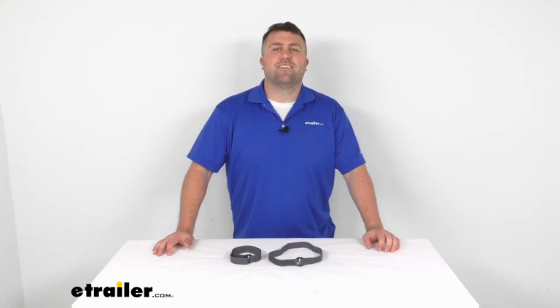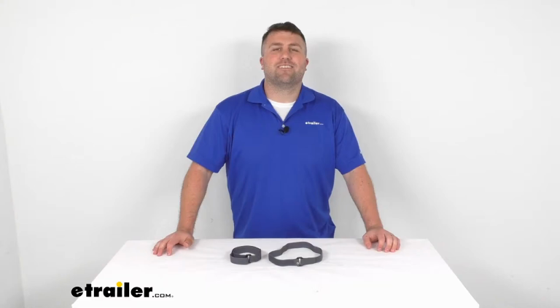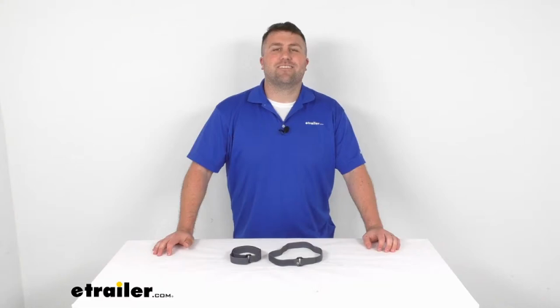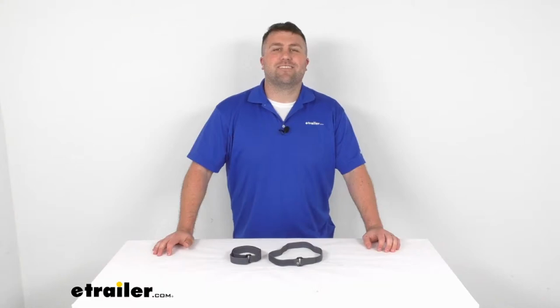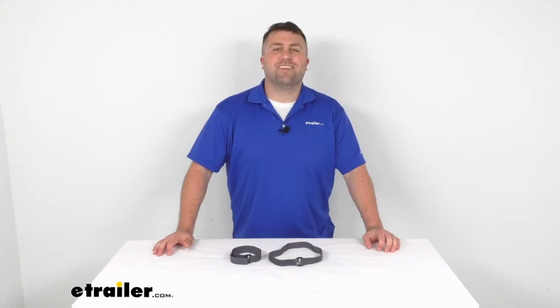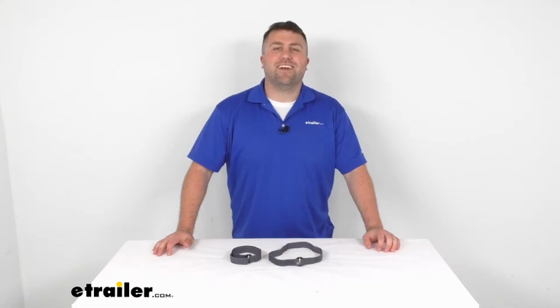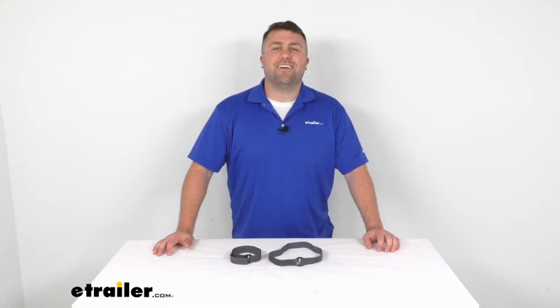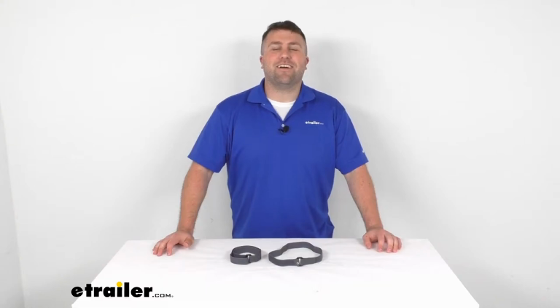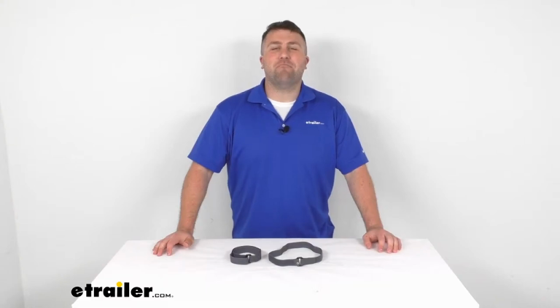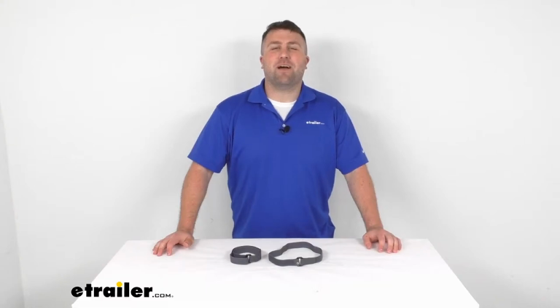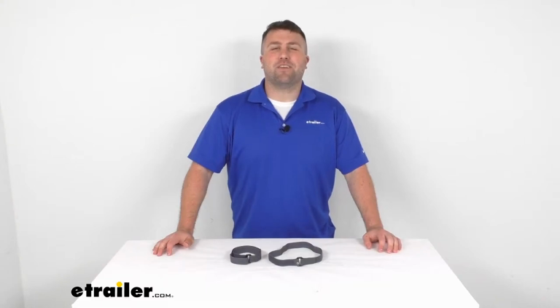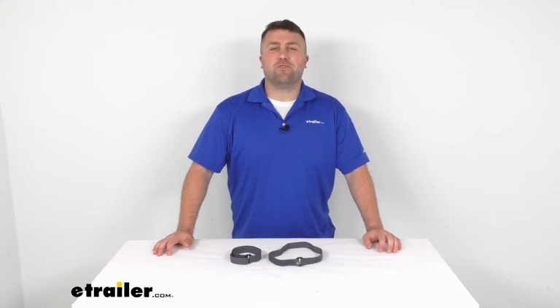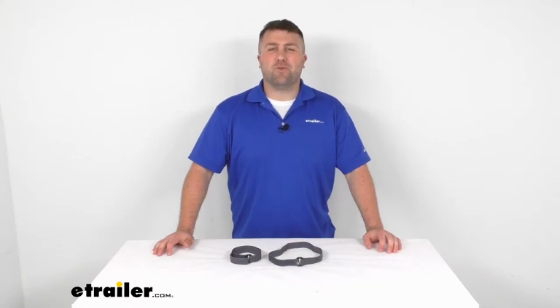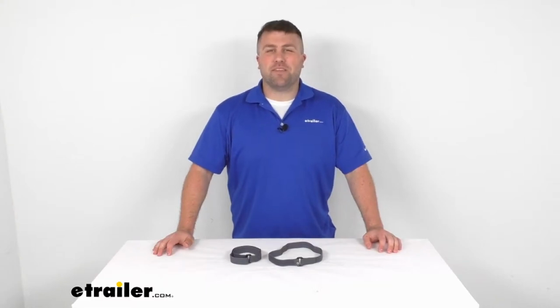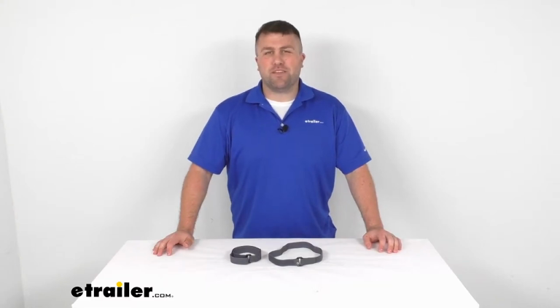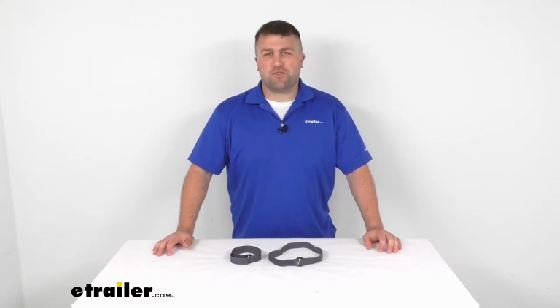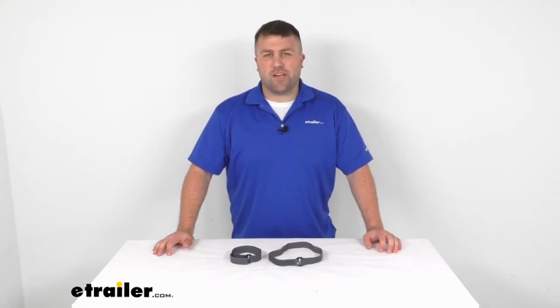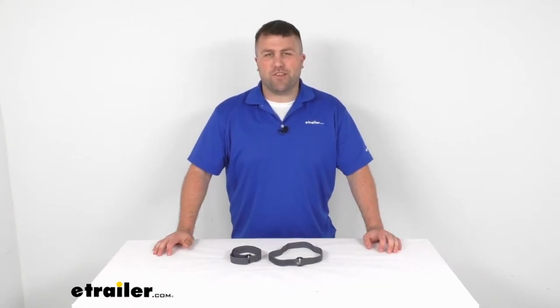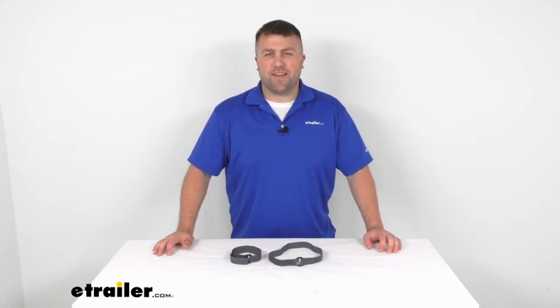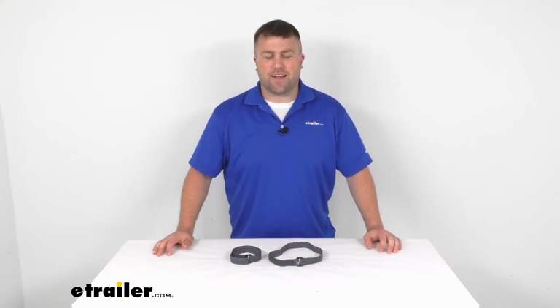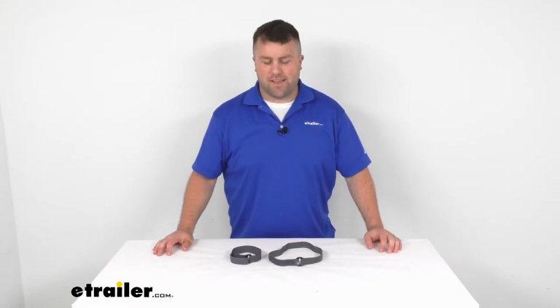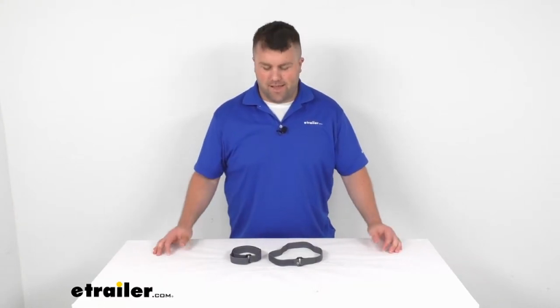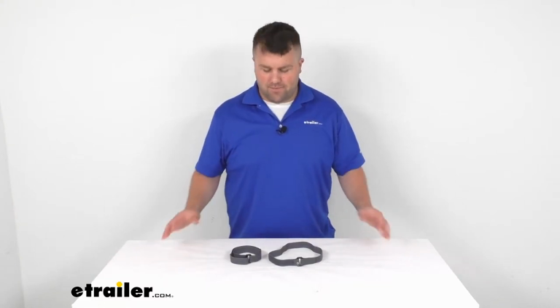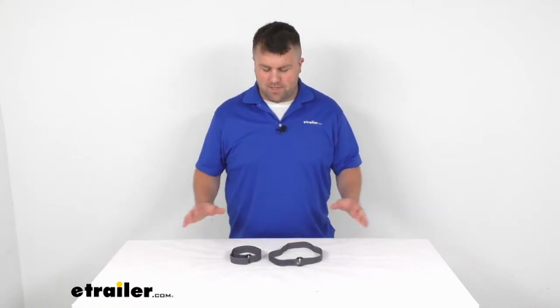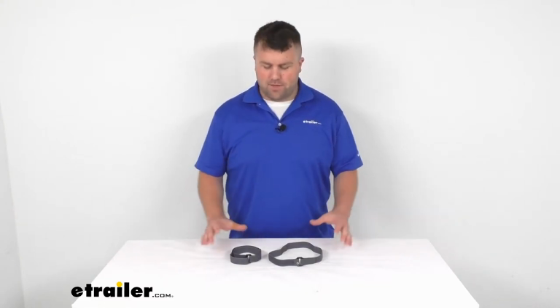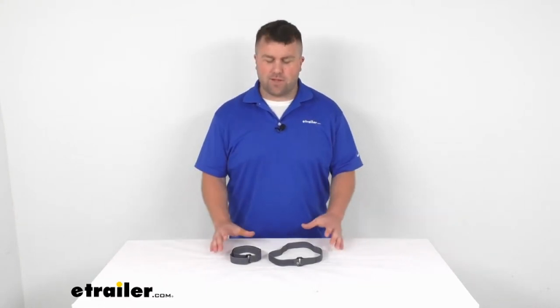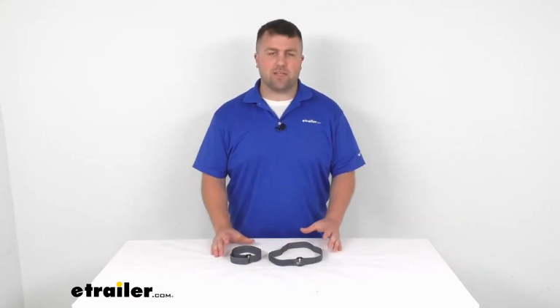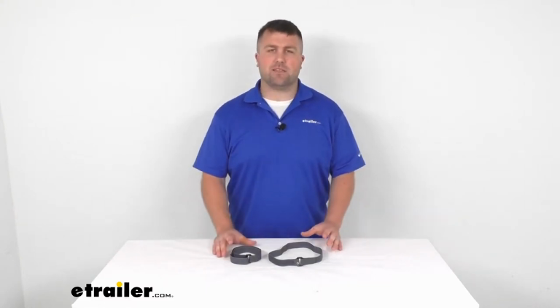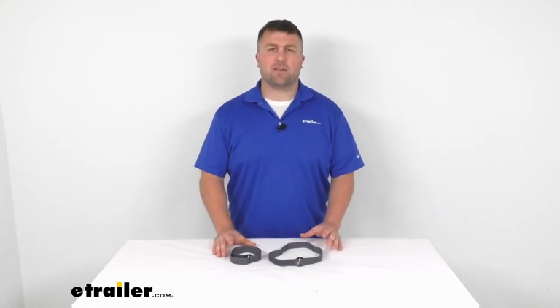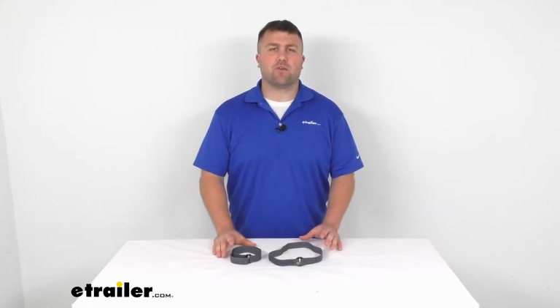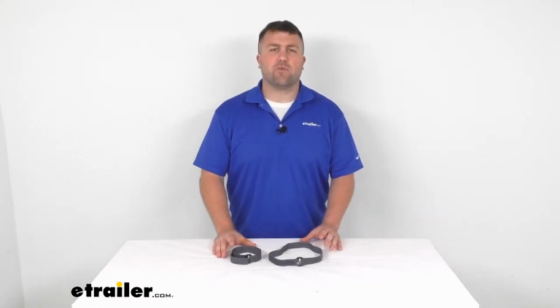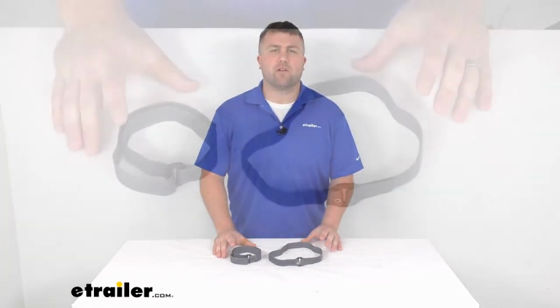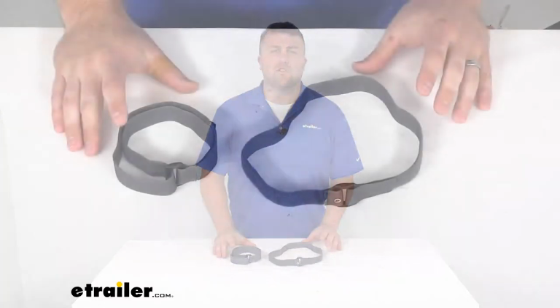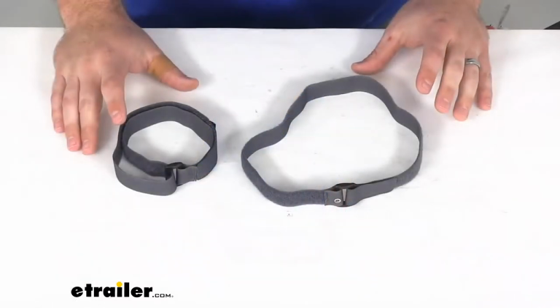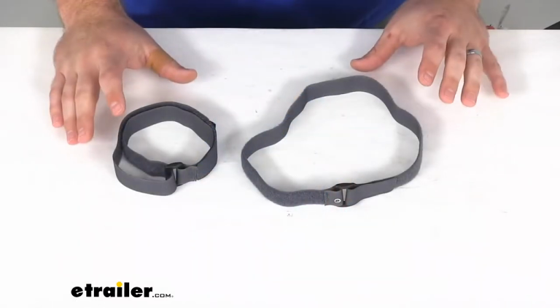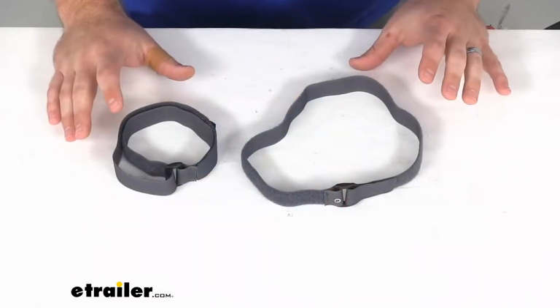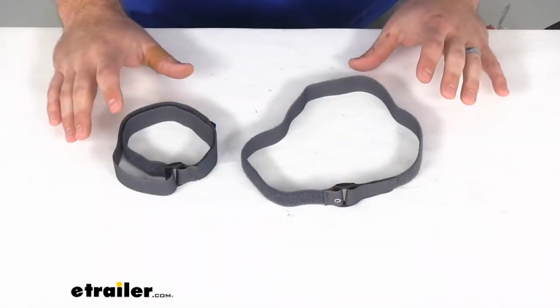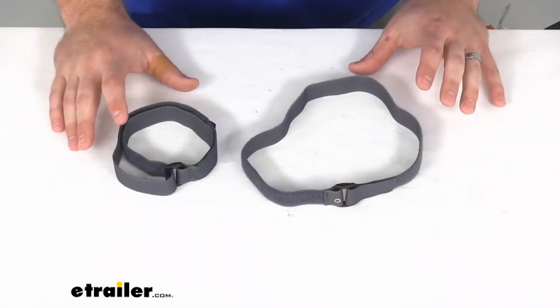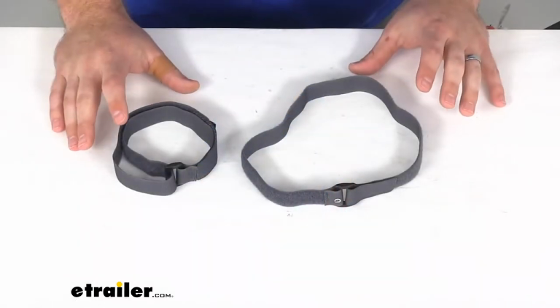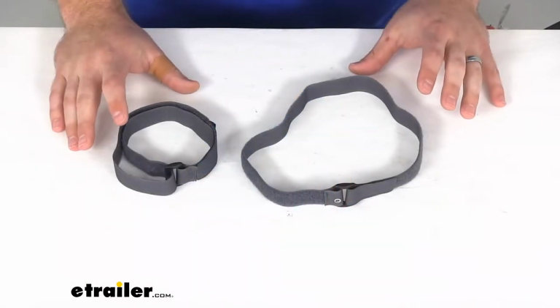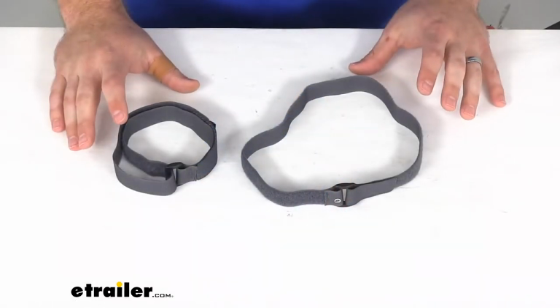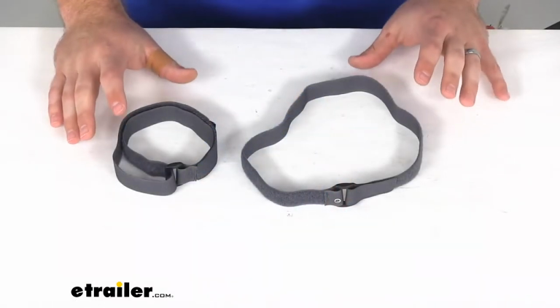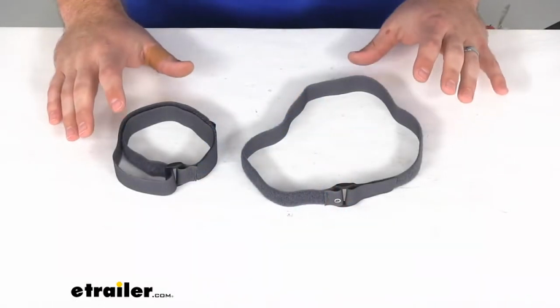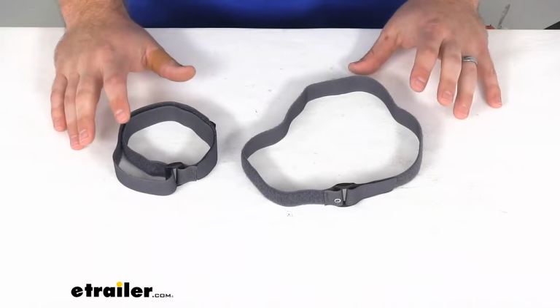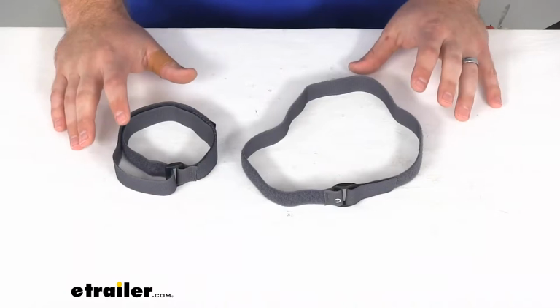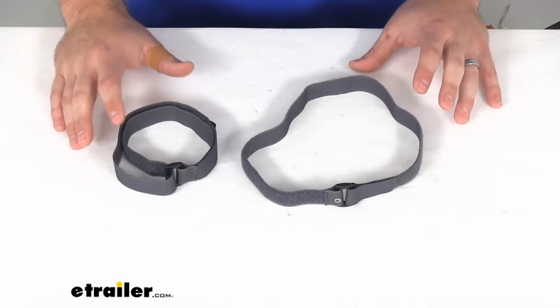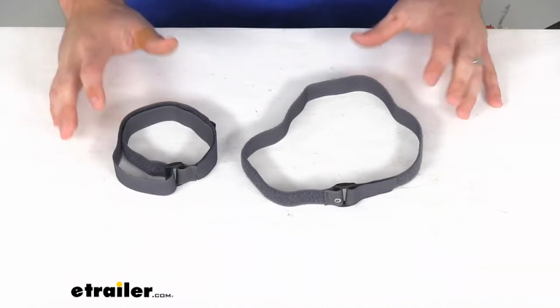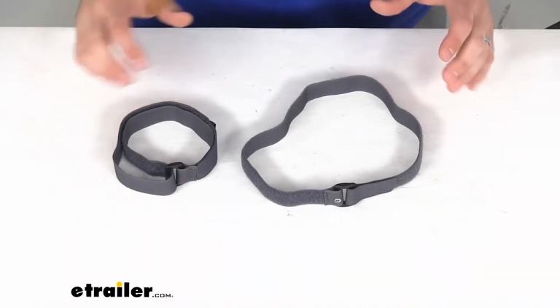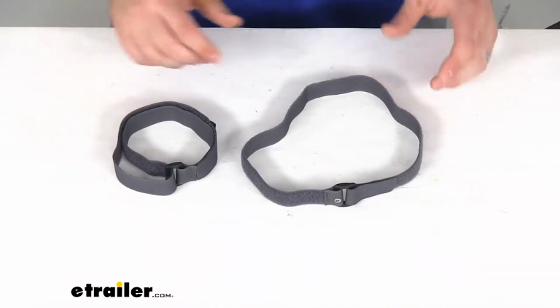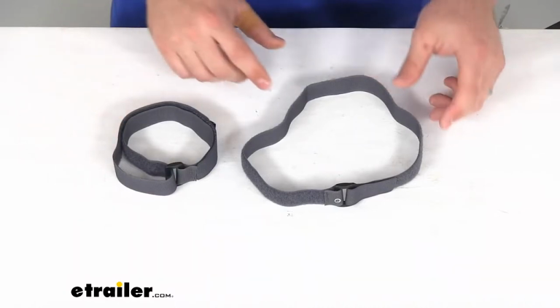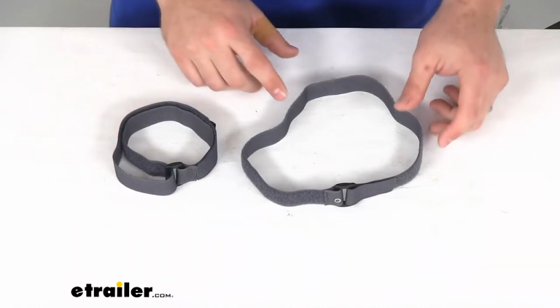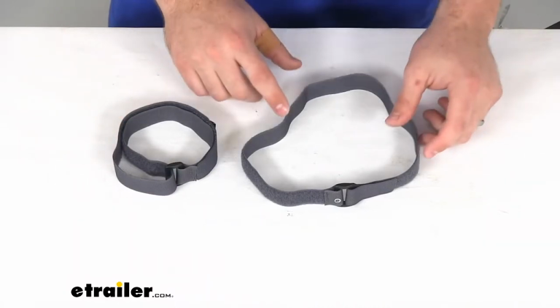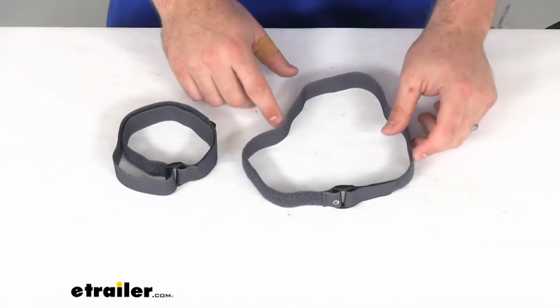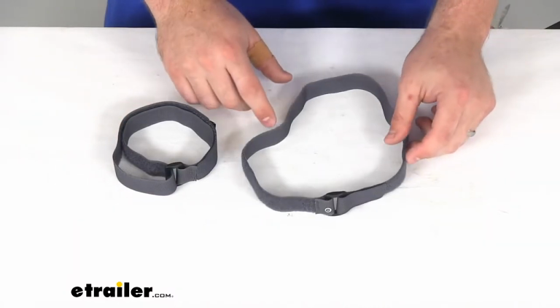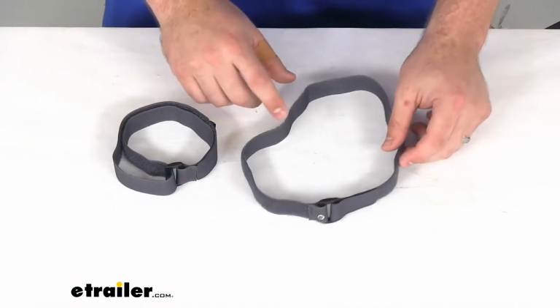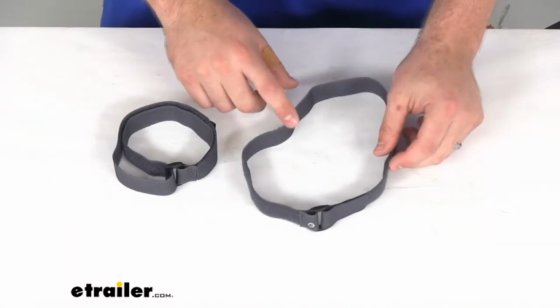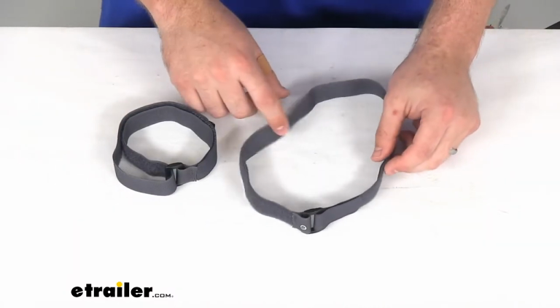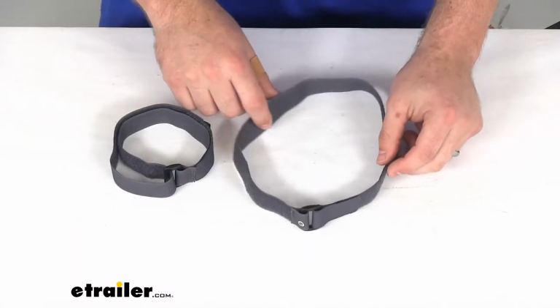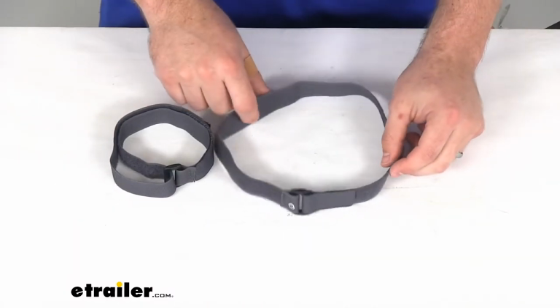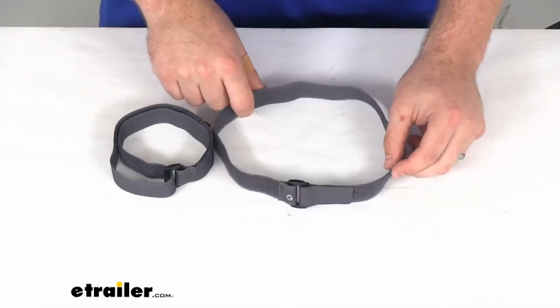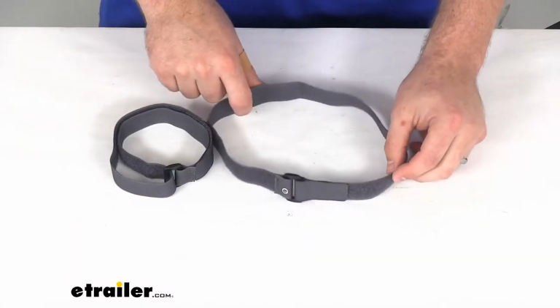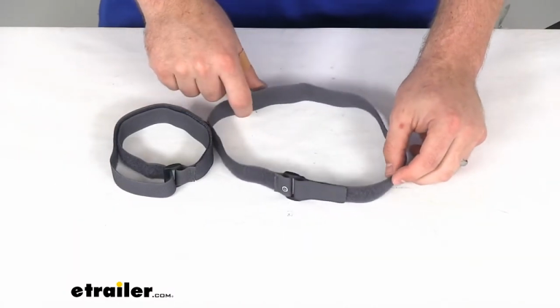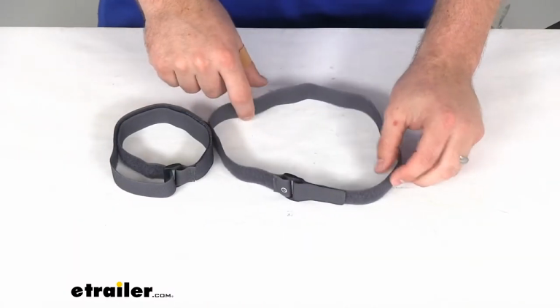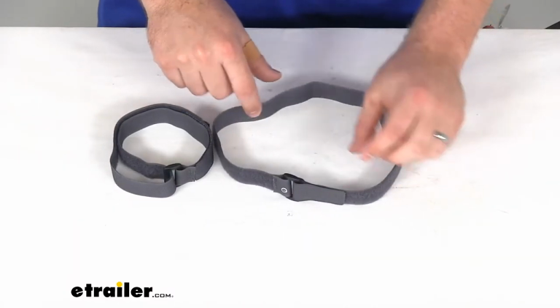Hi there, I'm Michael with eTrailer.com. Today we're going to take a quick look at the AceCamp Velcro sleeping bag compression strap.